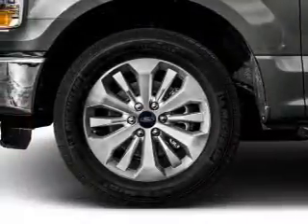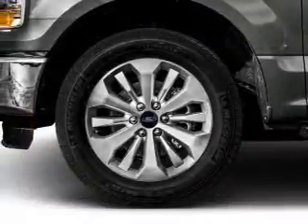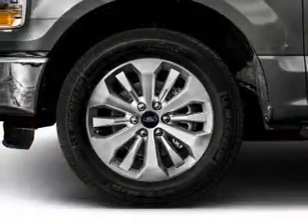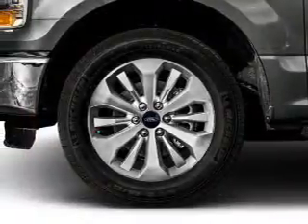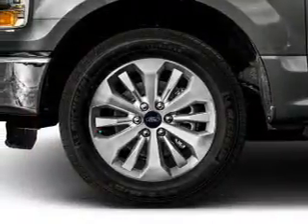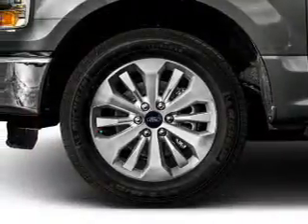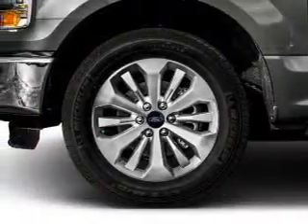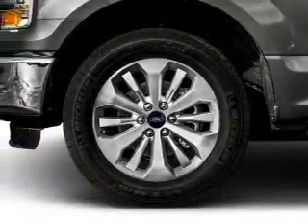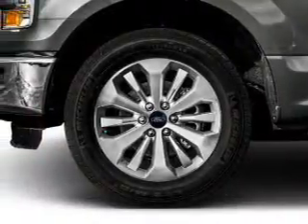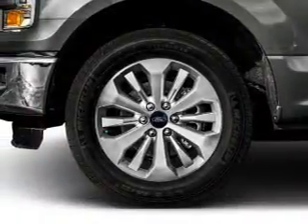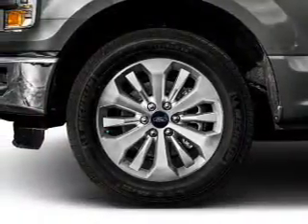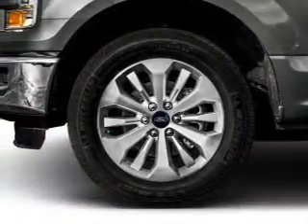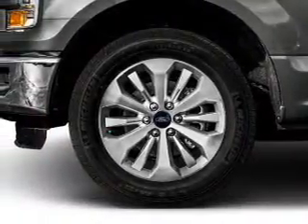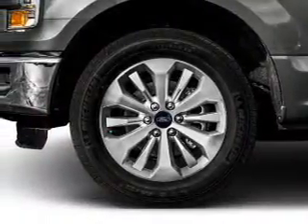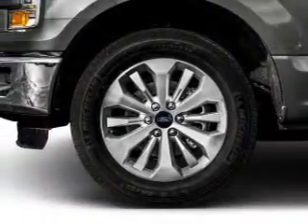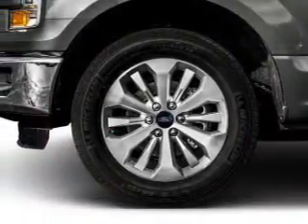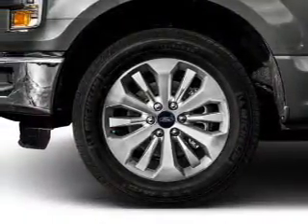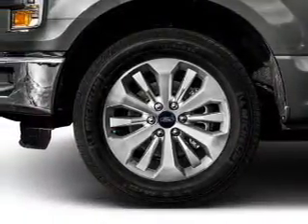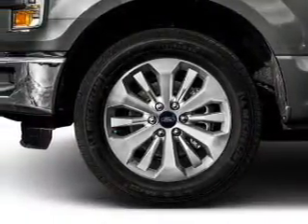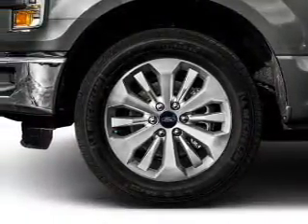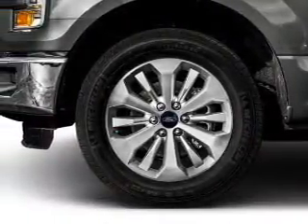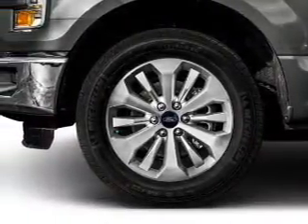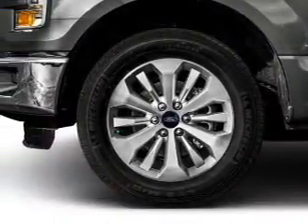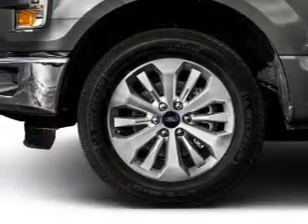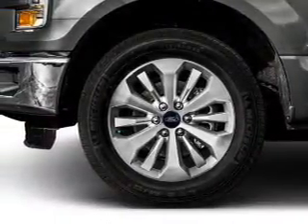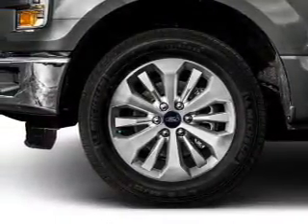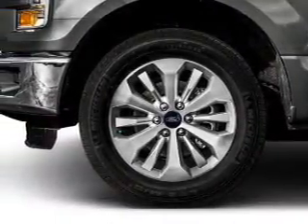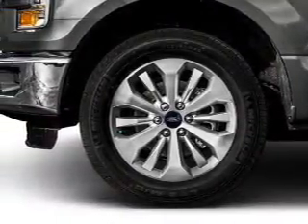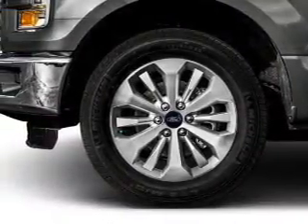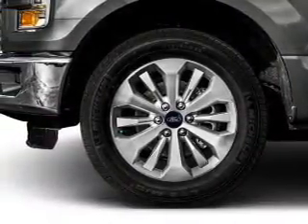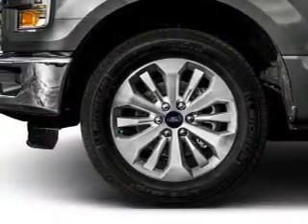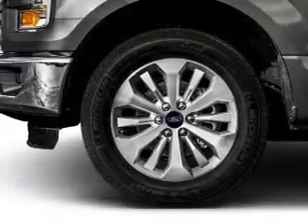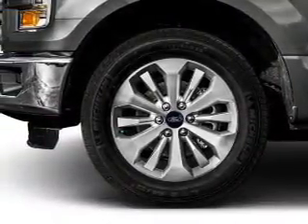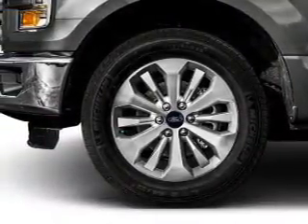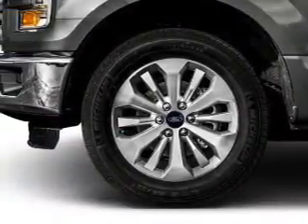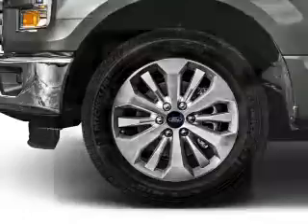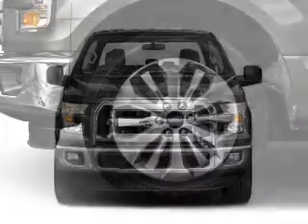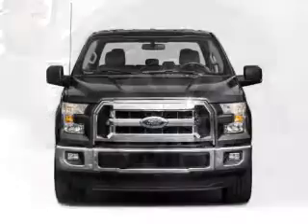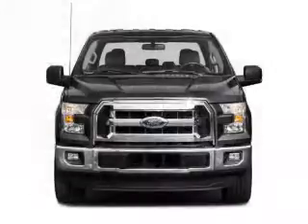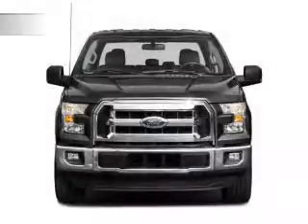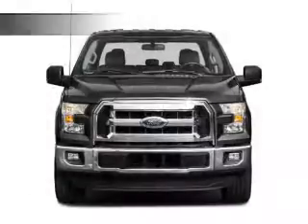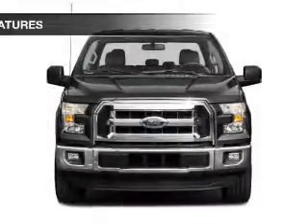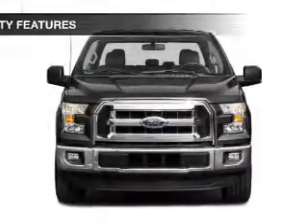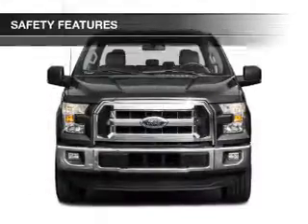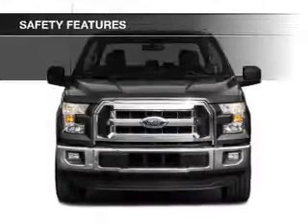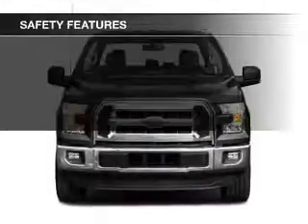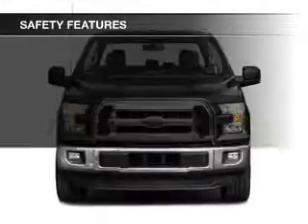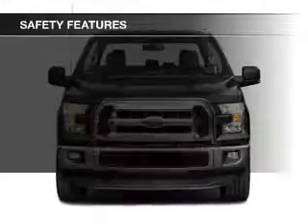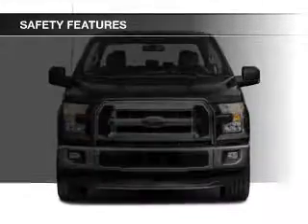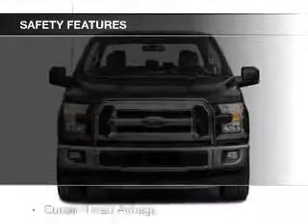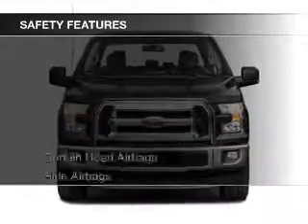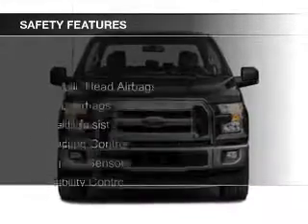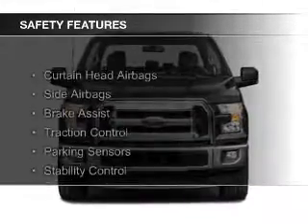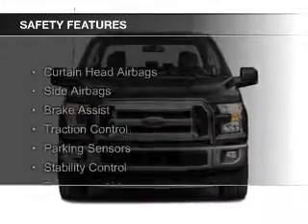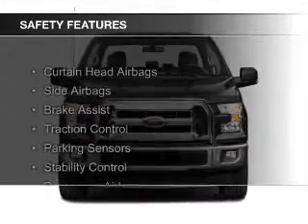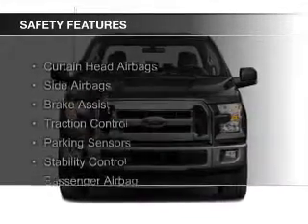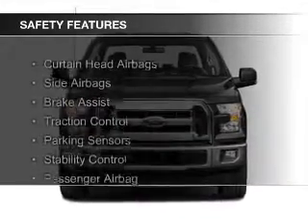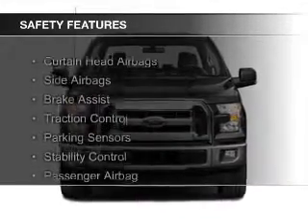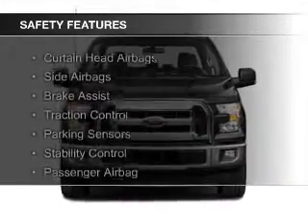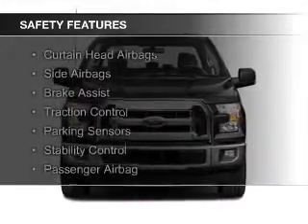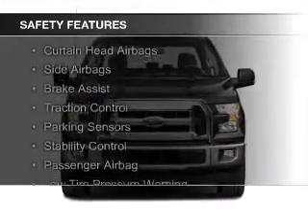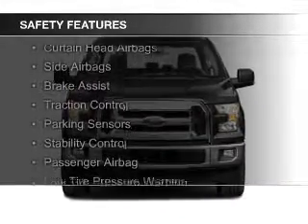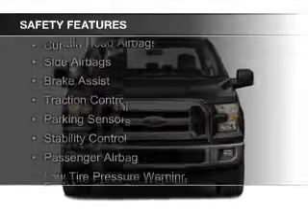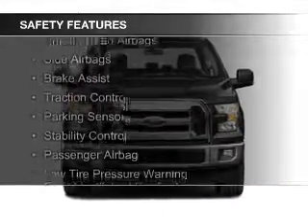Additional features include split rear seats, an MP3 player, privacy glass, and air conditioning. Safety was made a priority with these features.